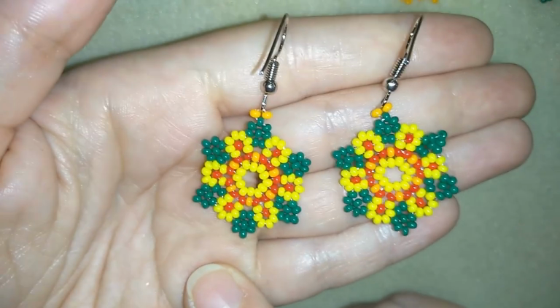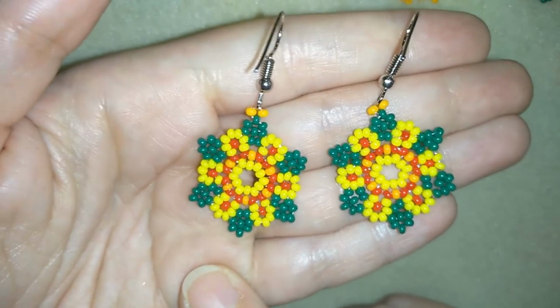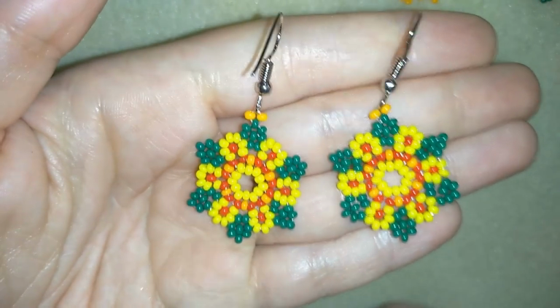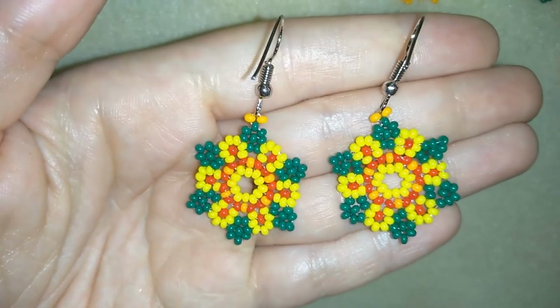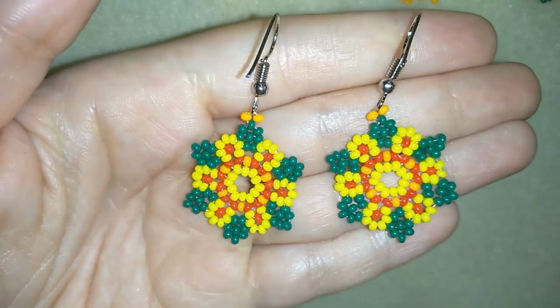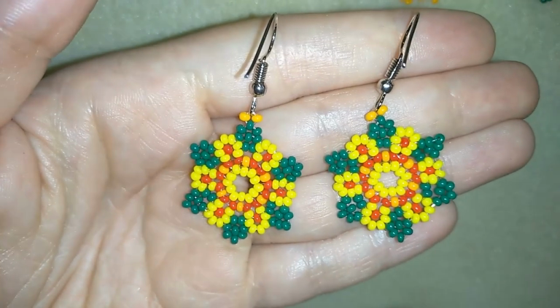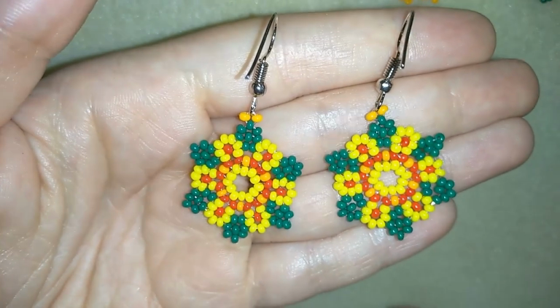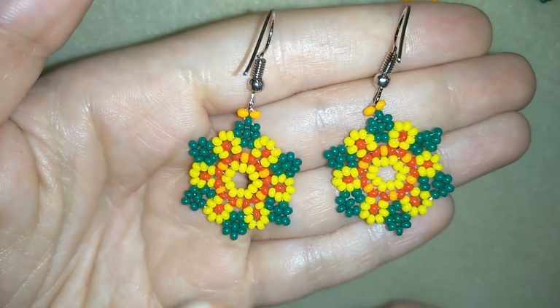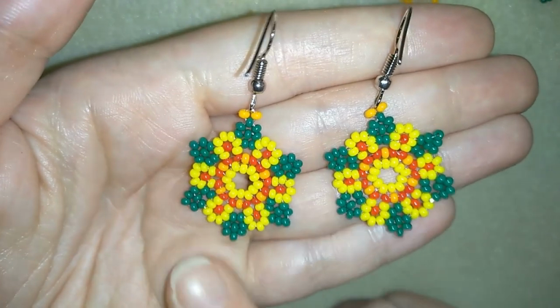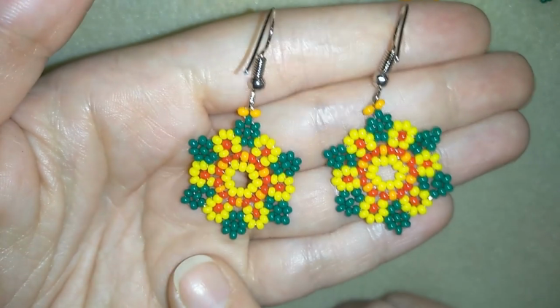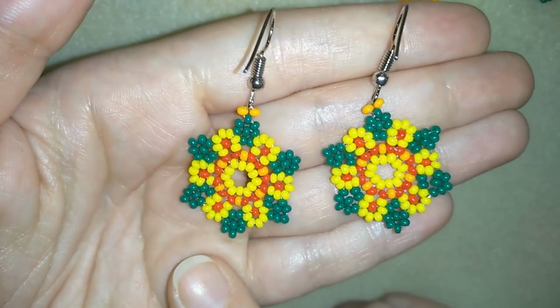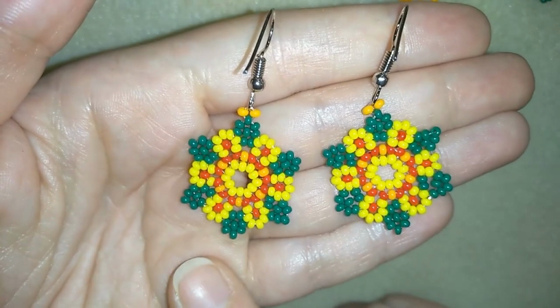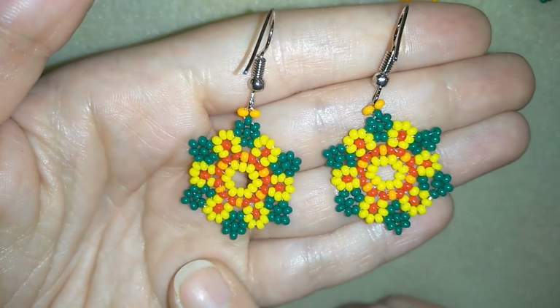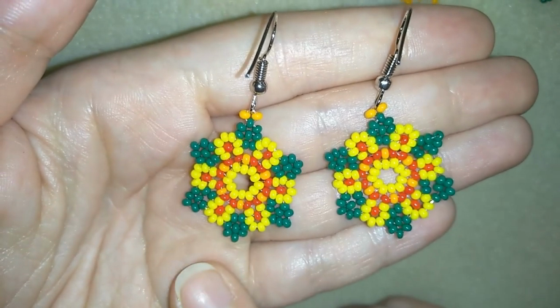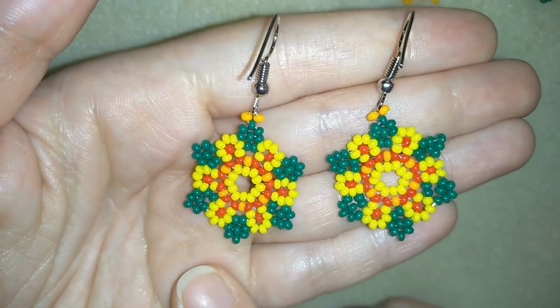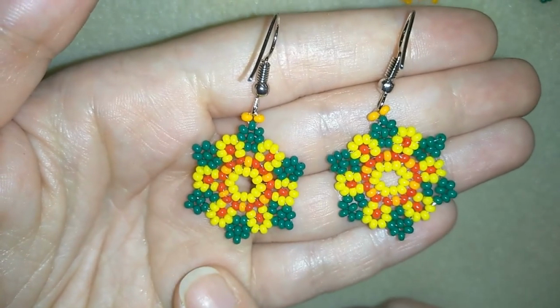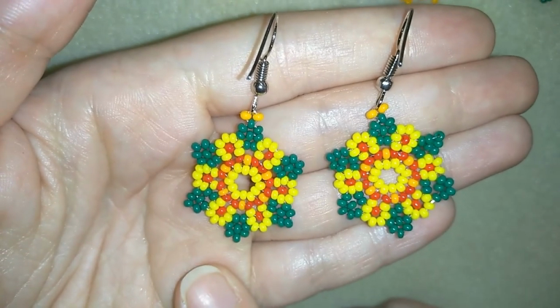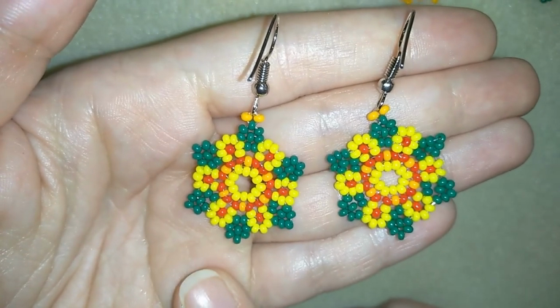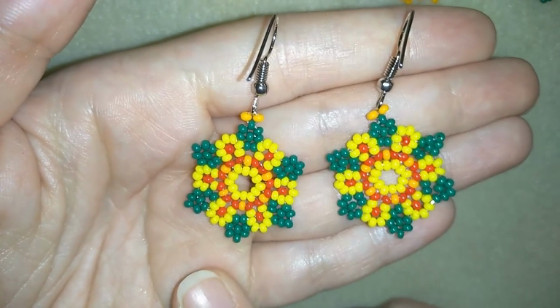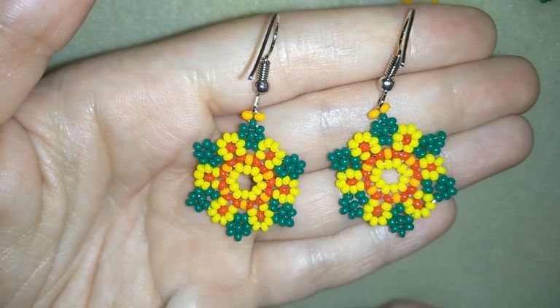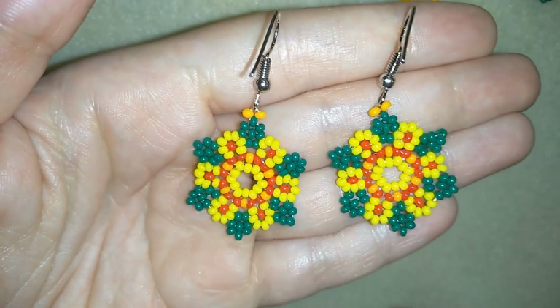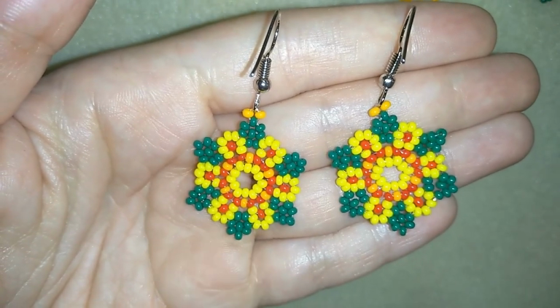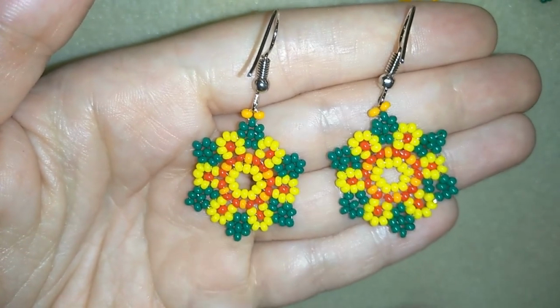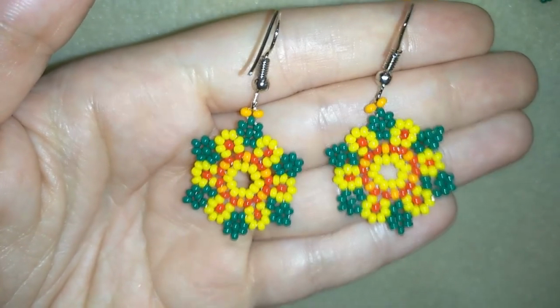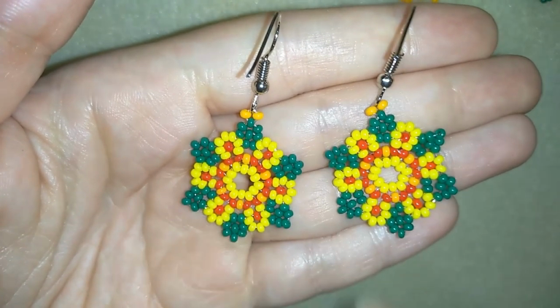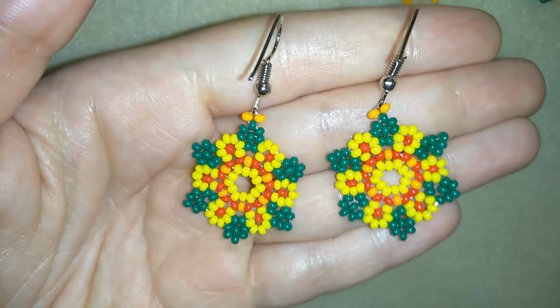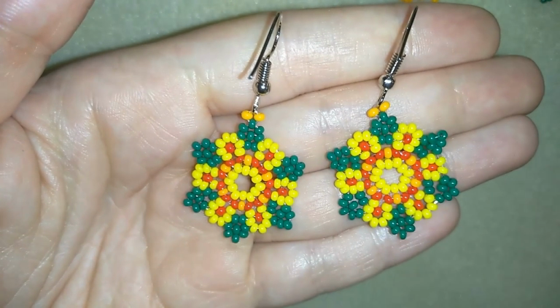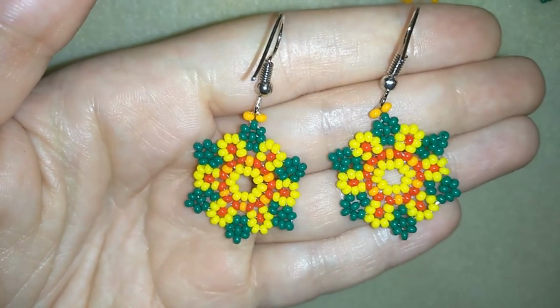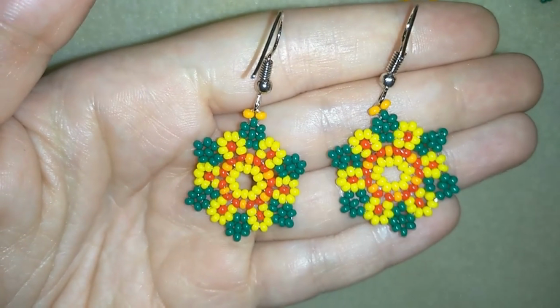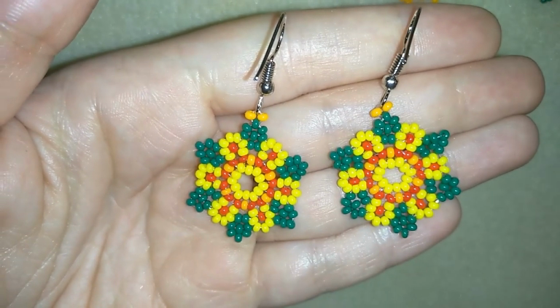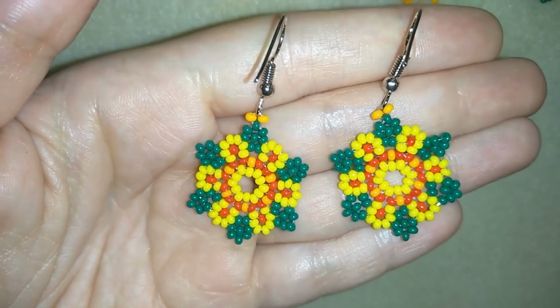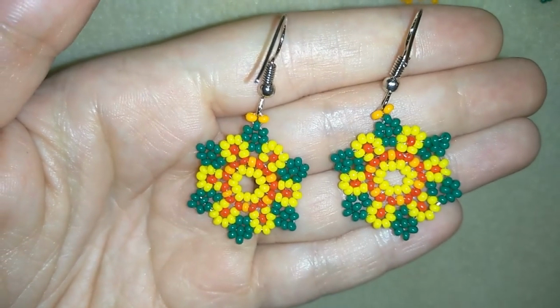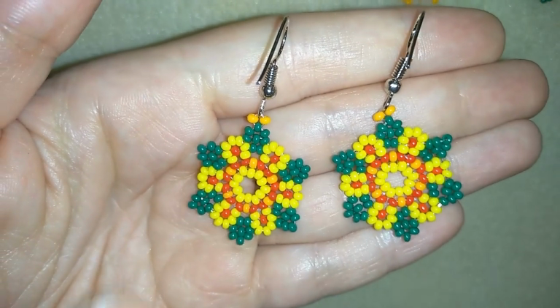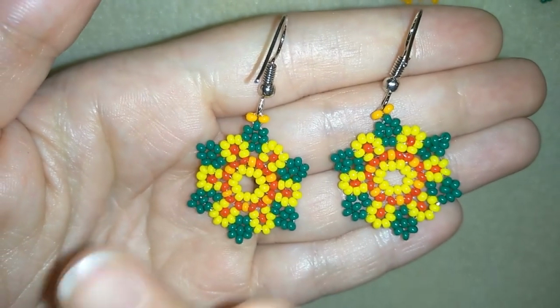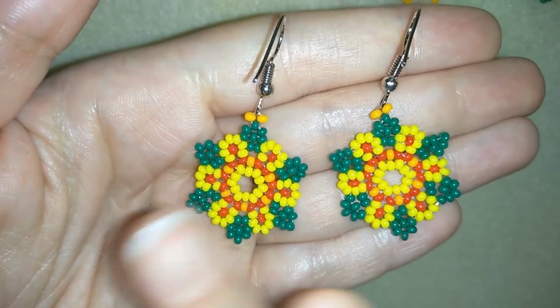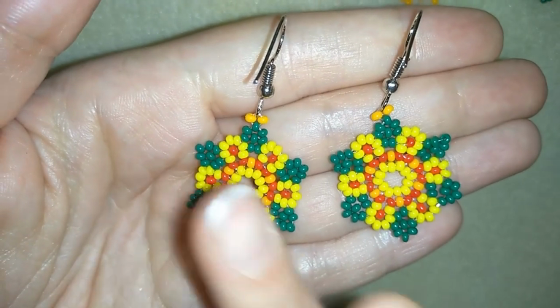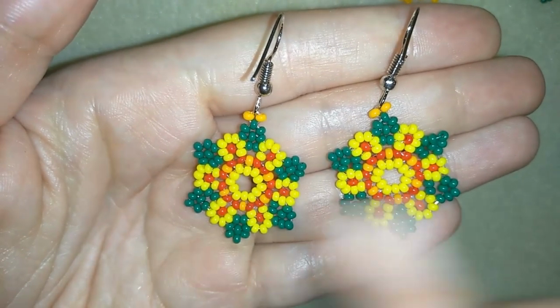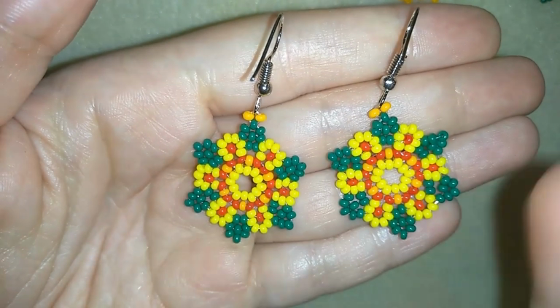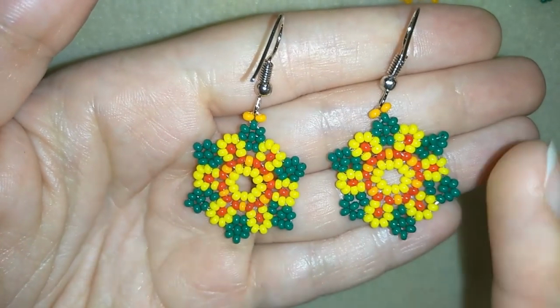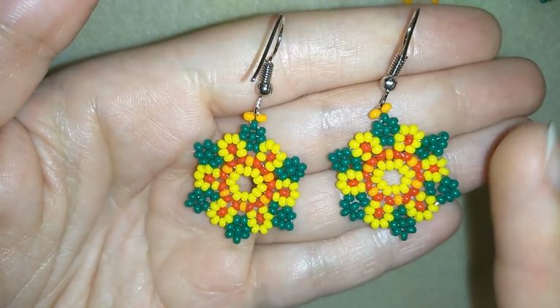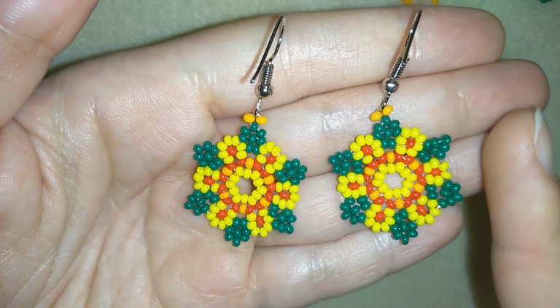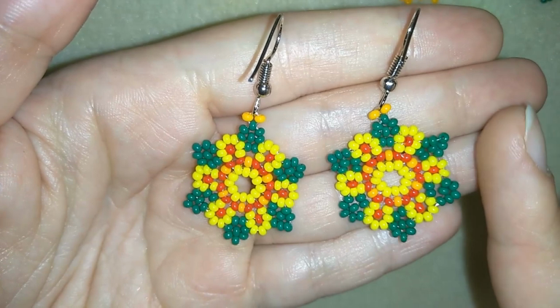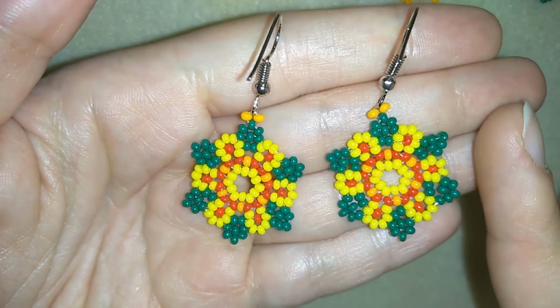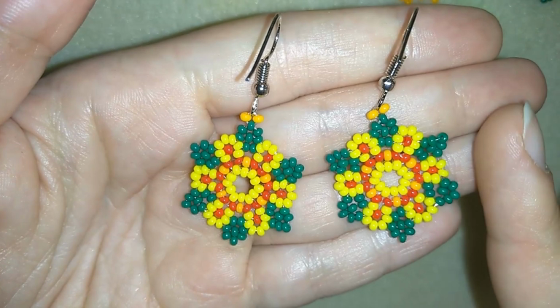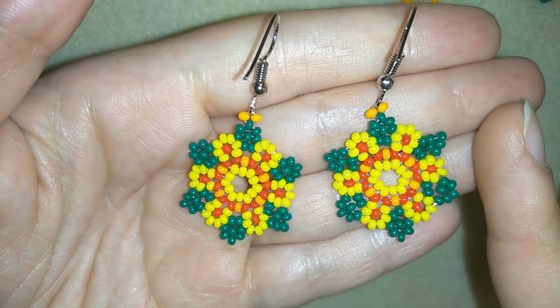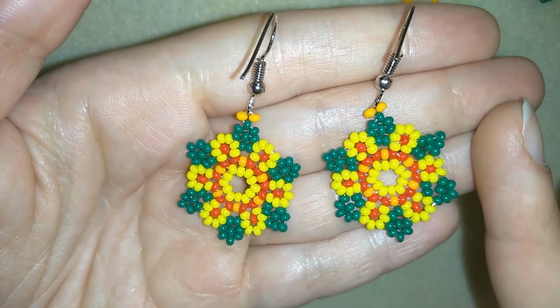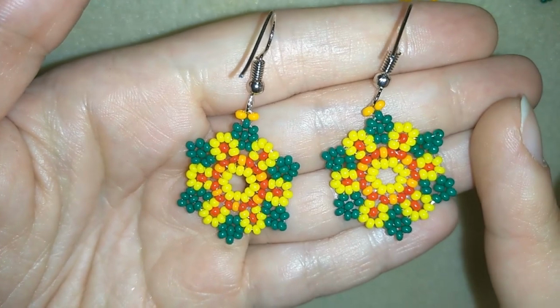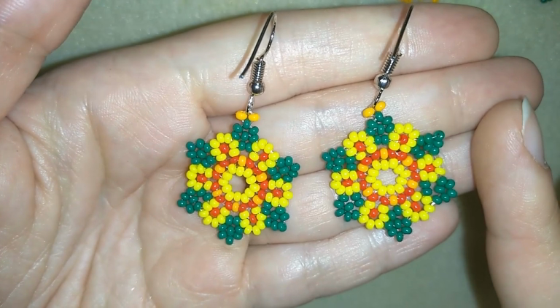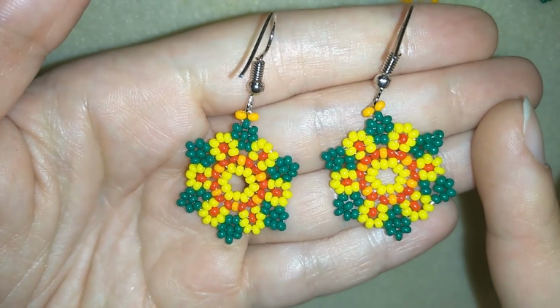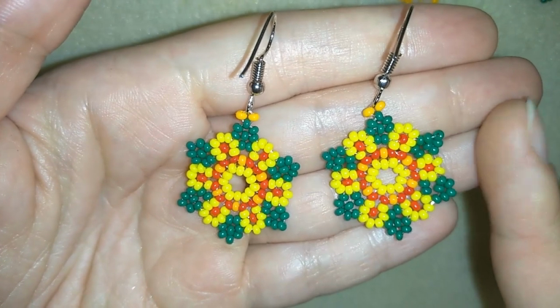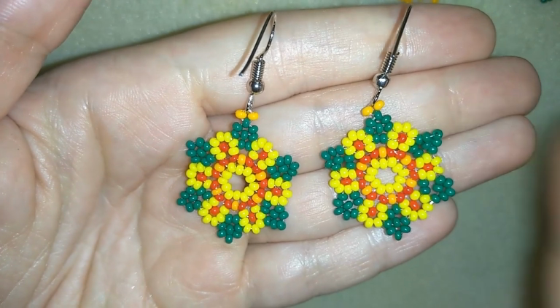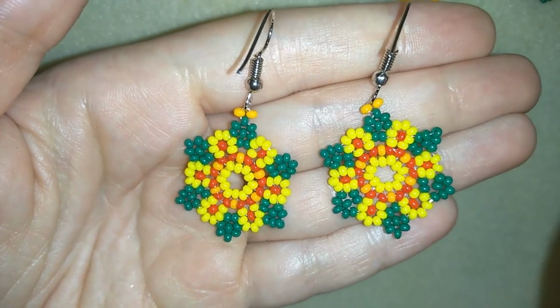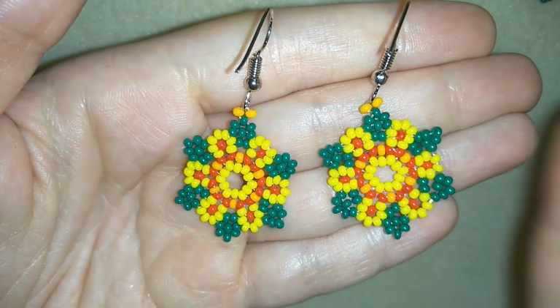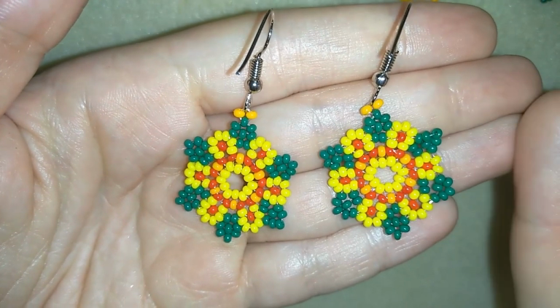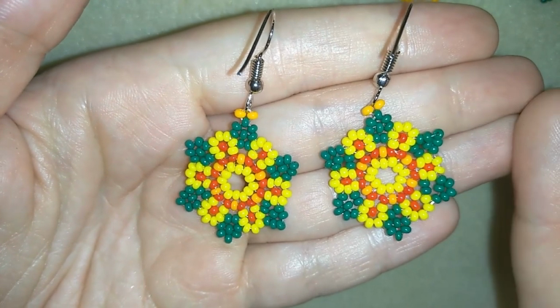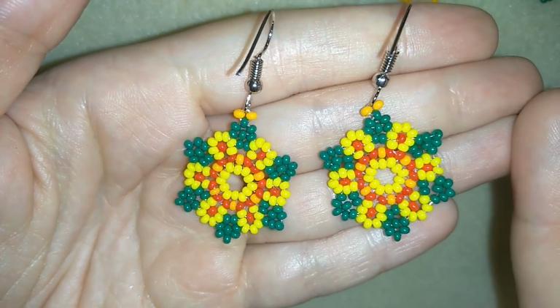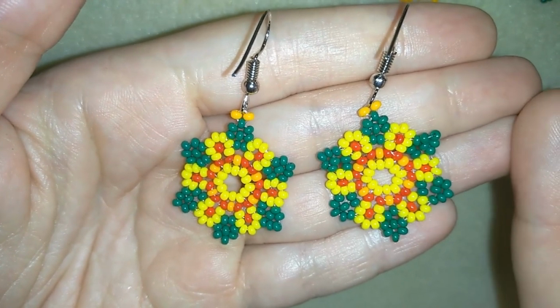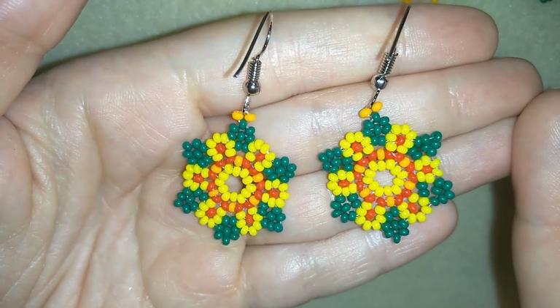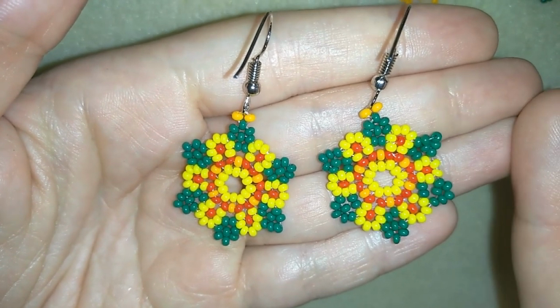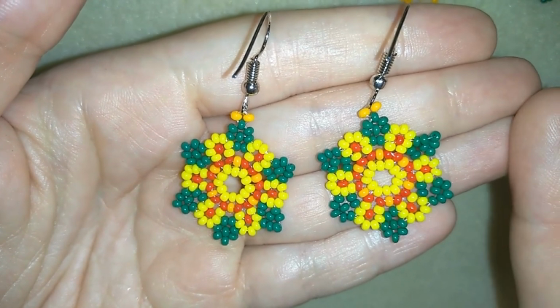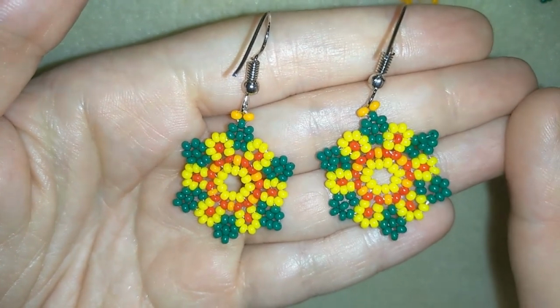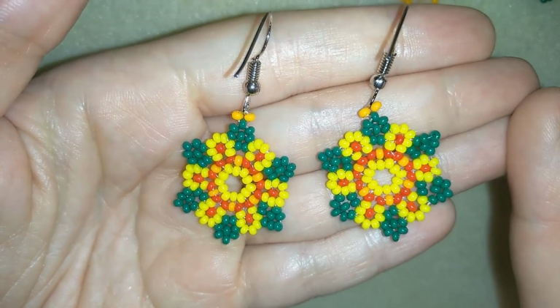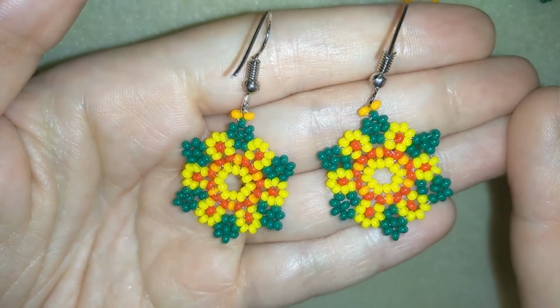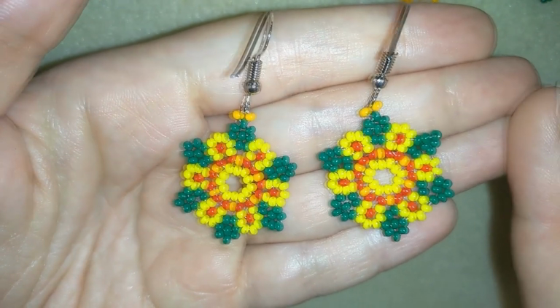I'm using really simple stuff — just seed beads and regular ear wires, and that's all.